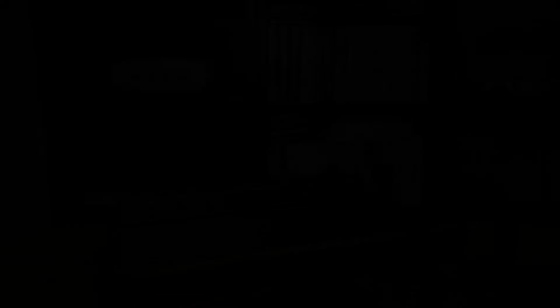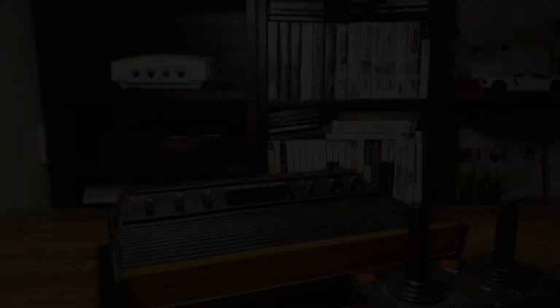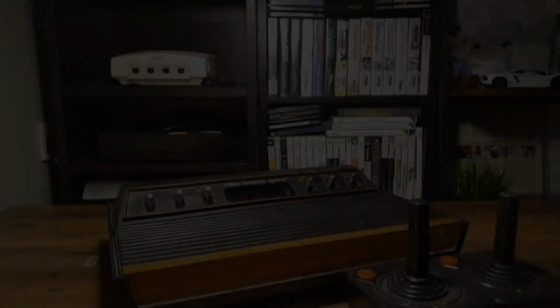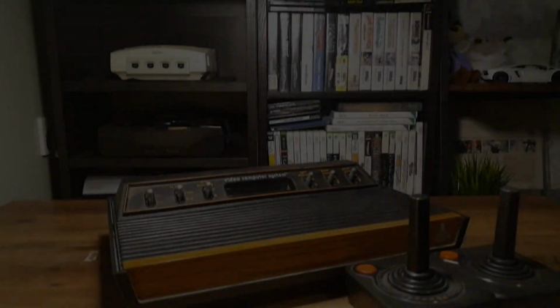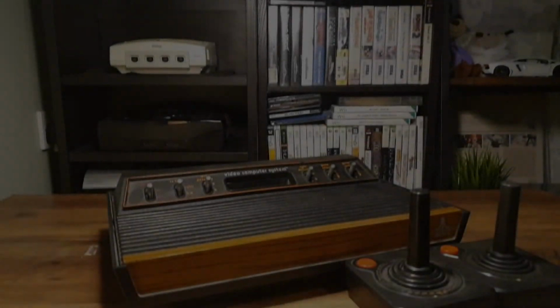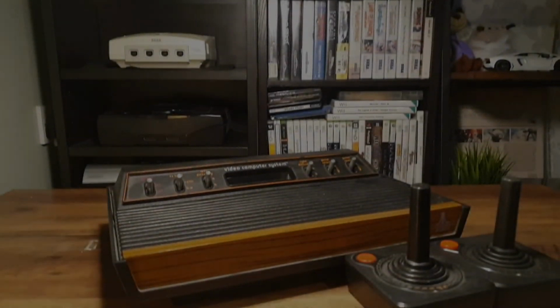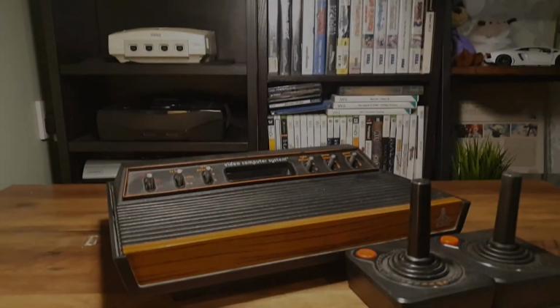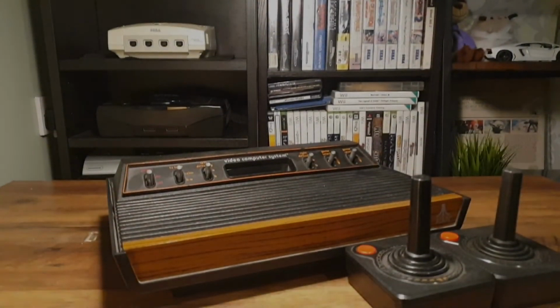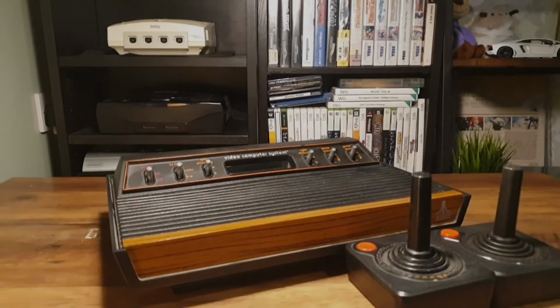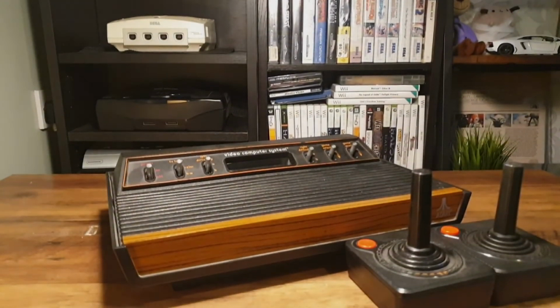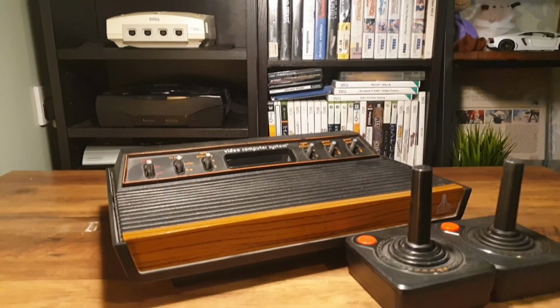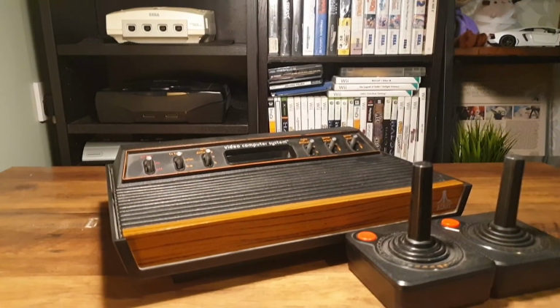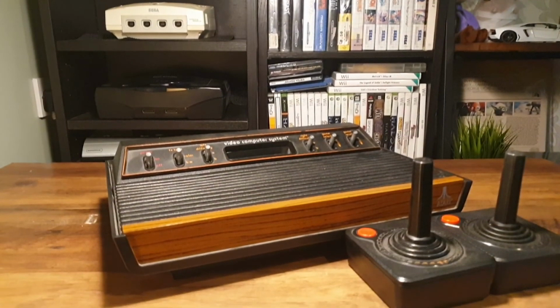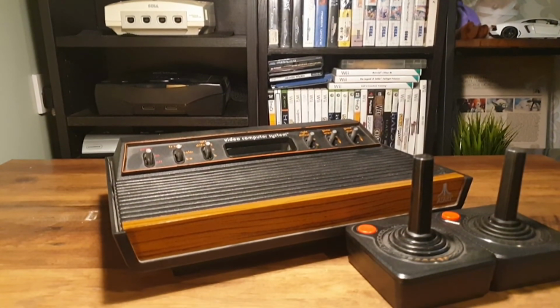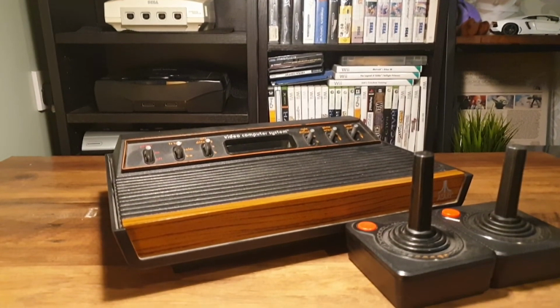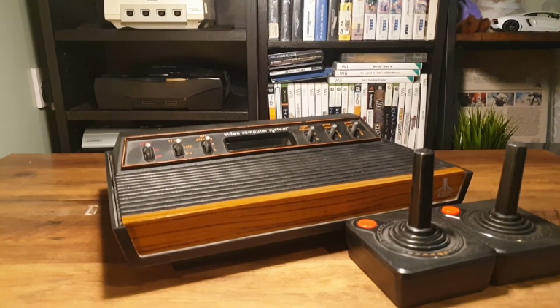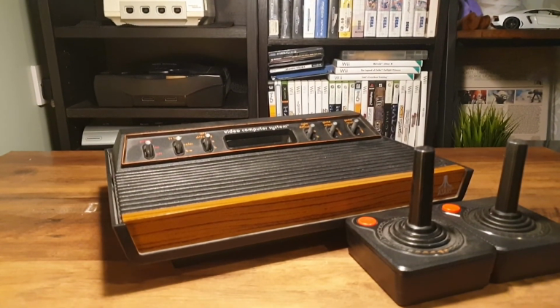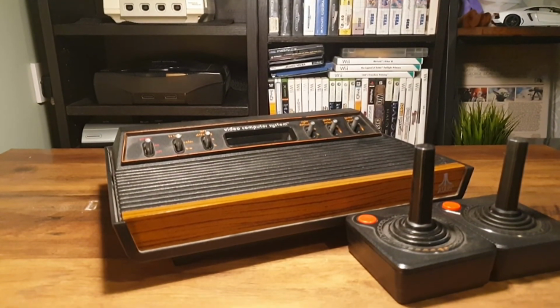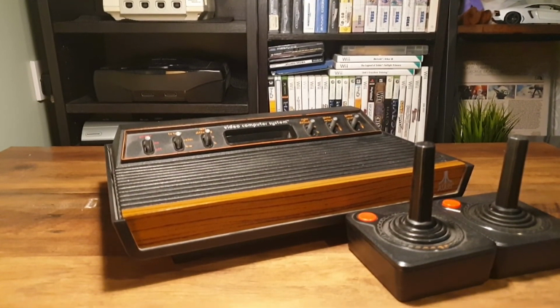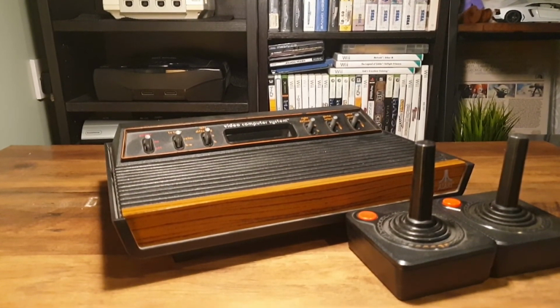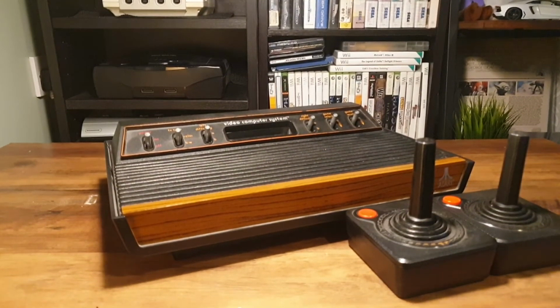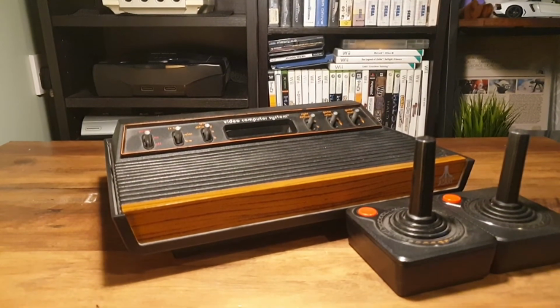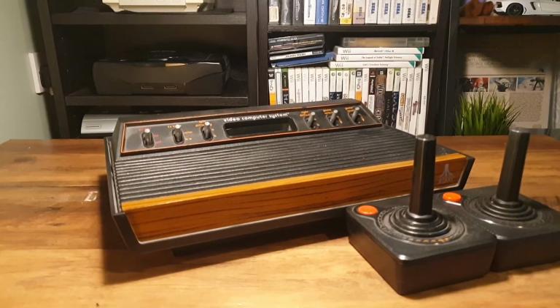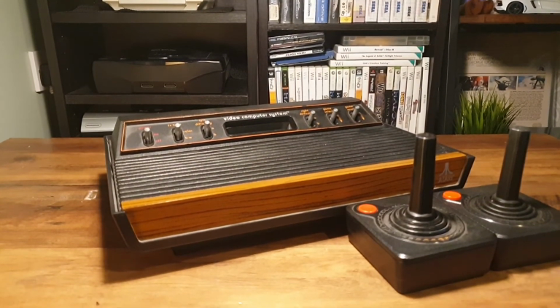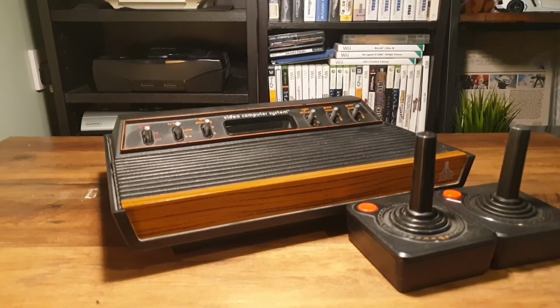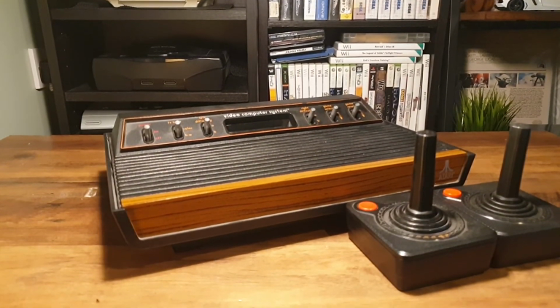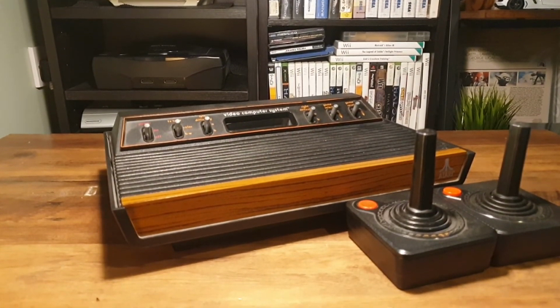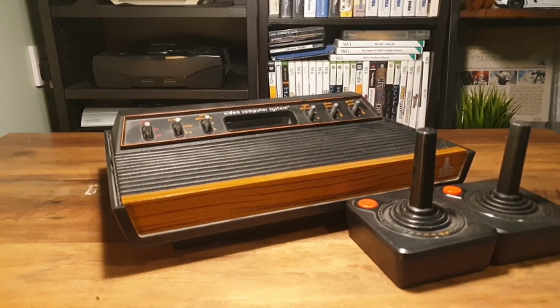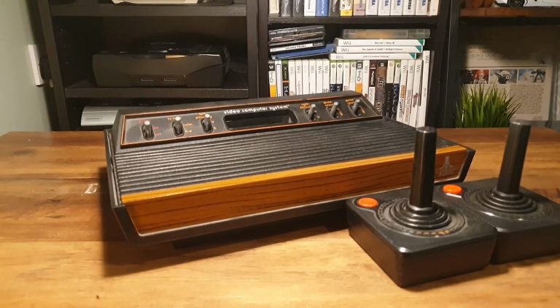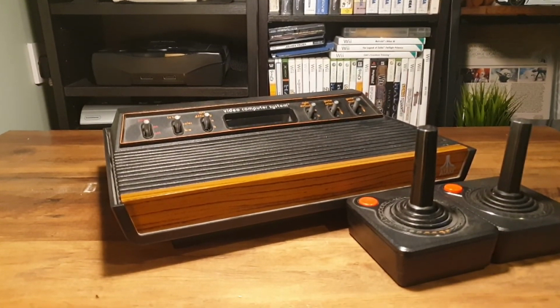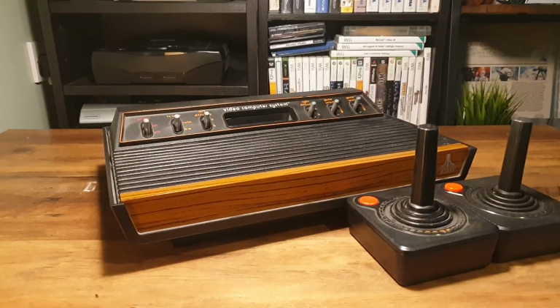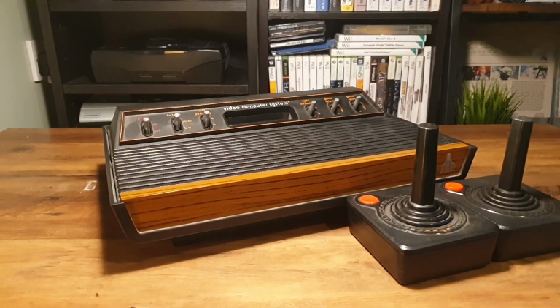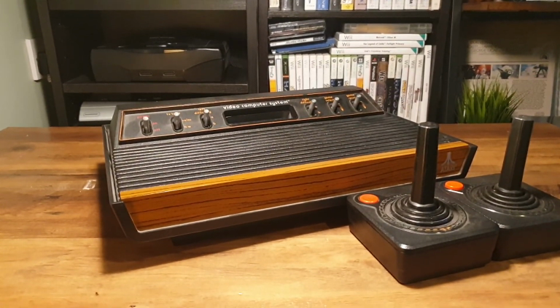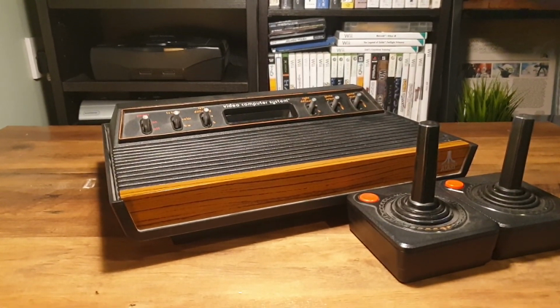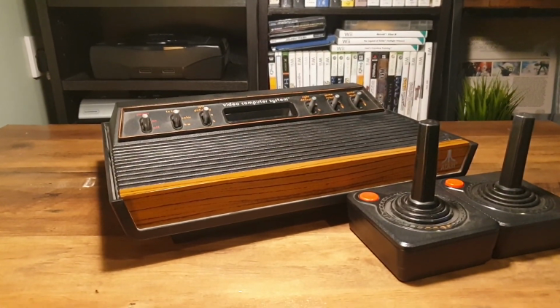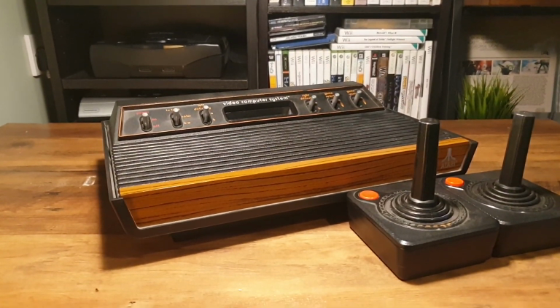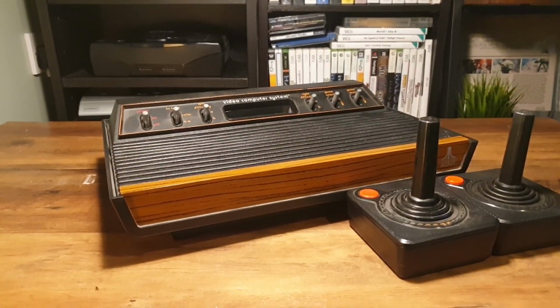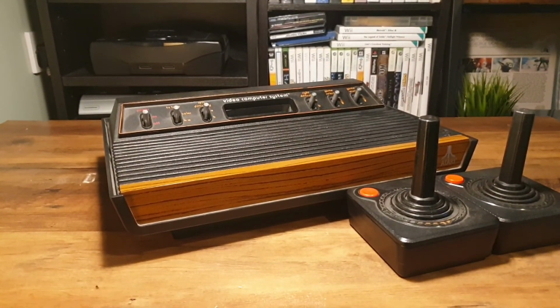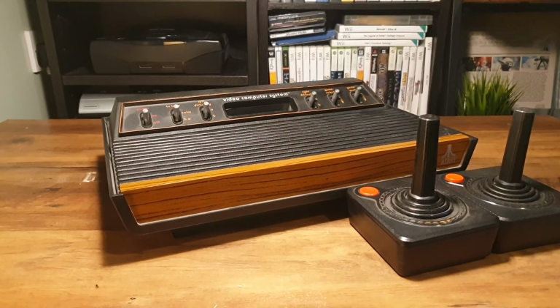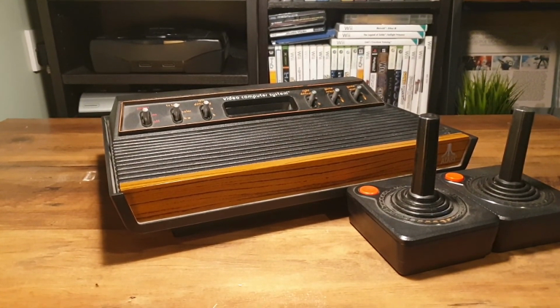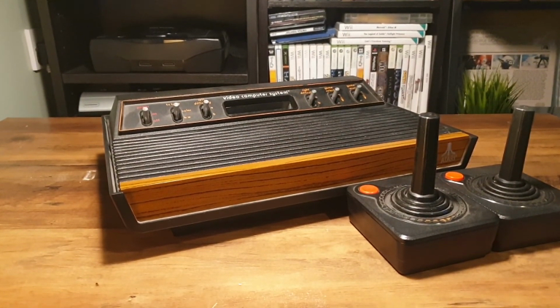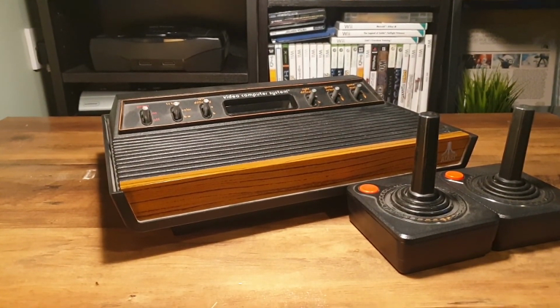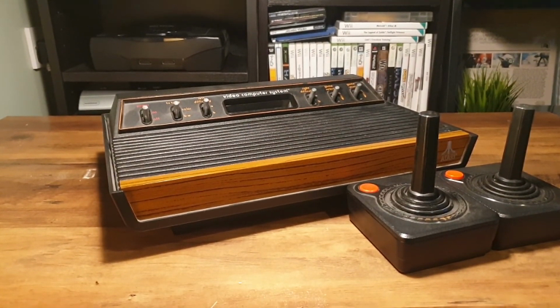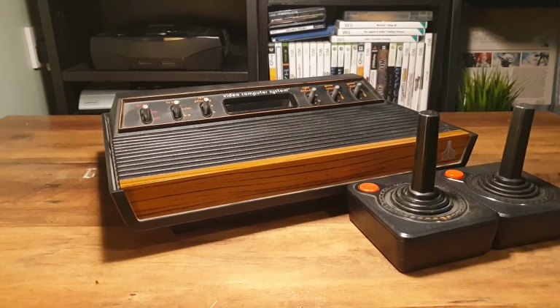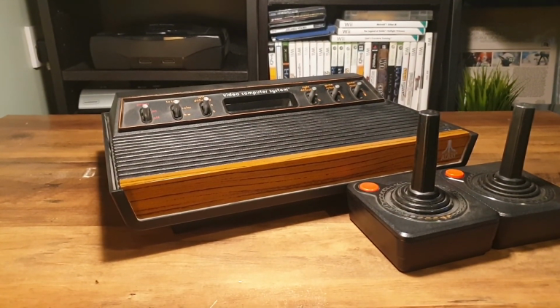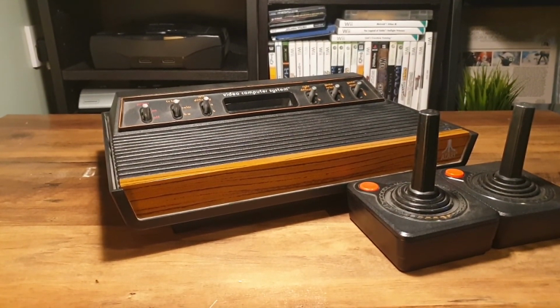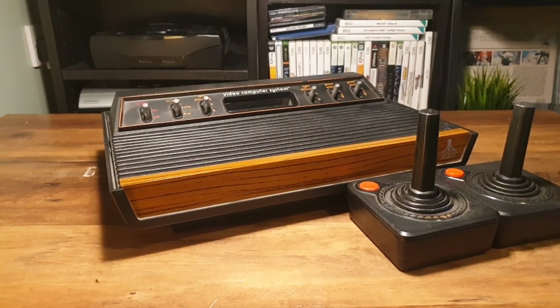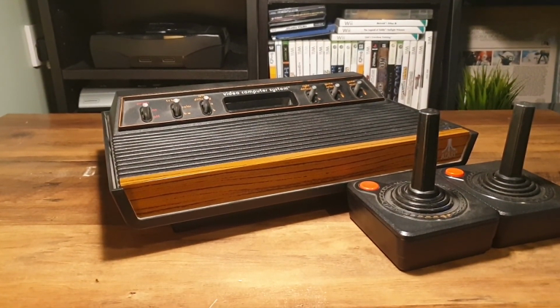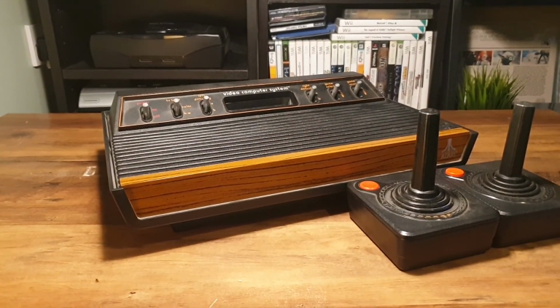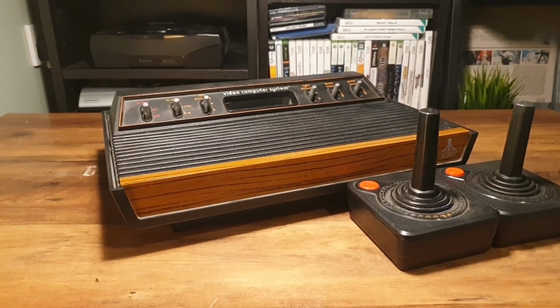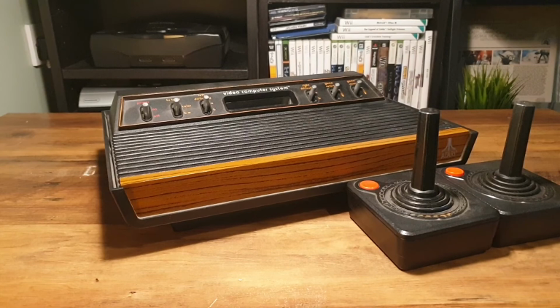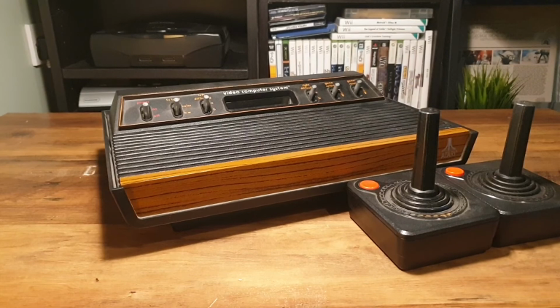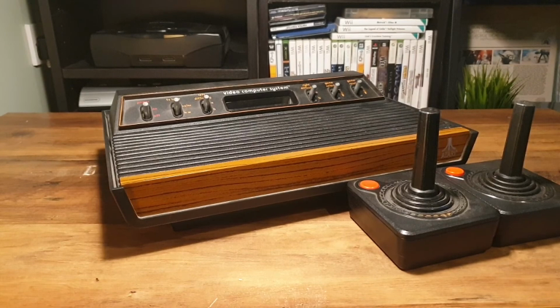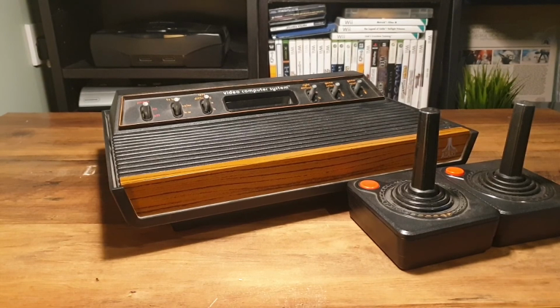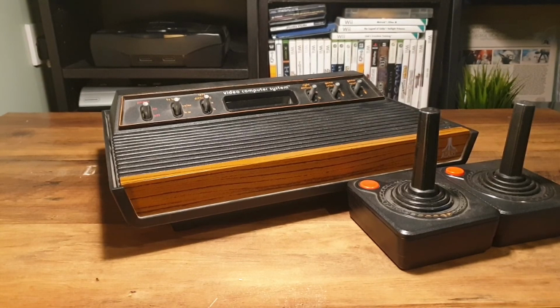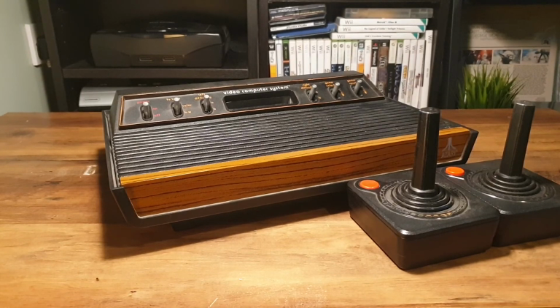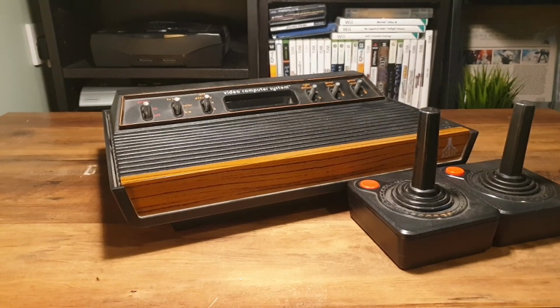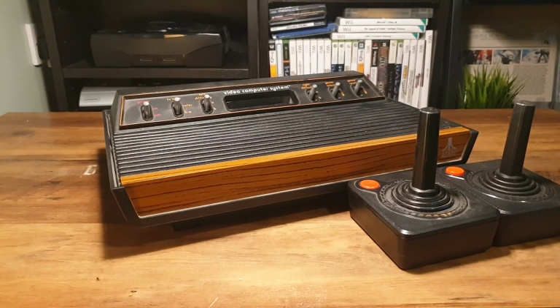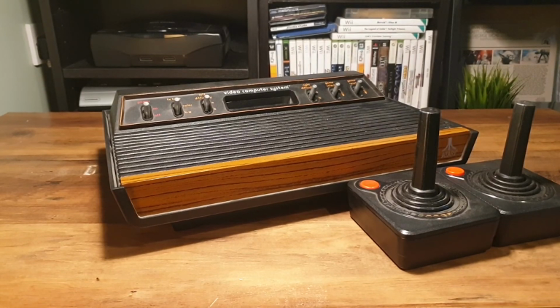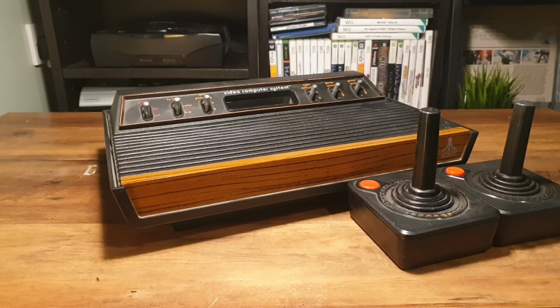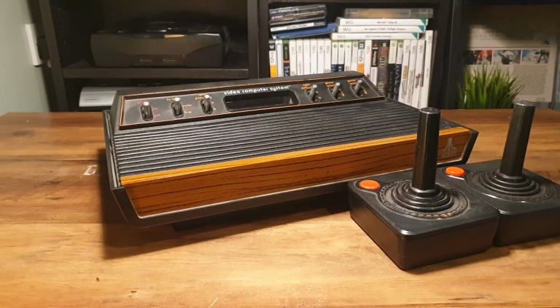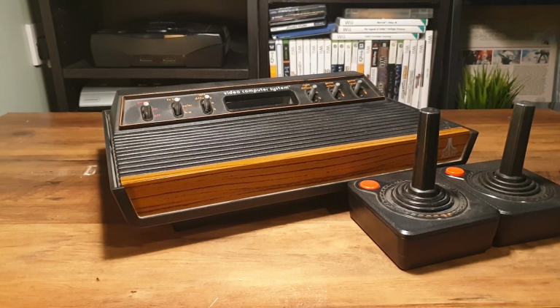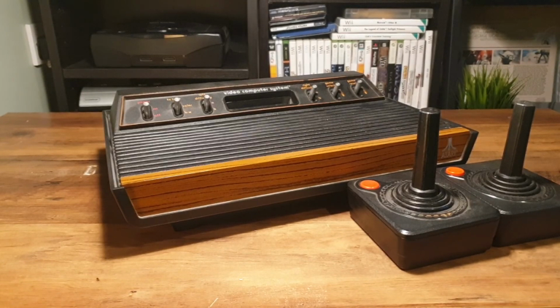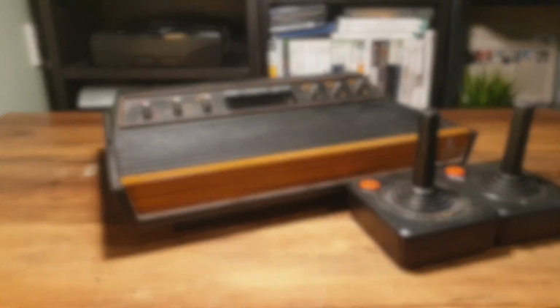With panelling, 128 bytes of RAM, and a controller that became an icon, may I present to you the Atari 2600.